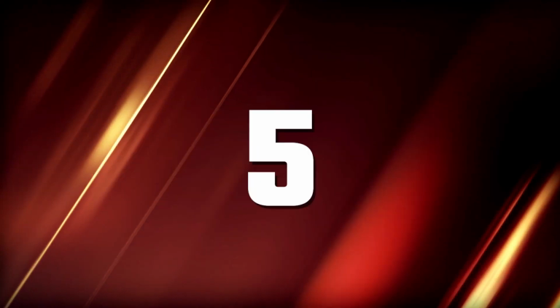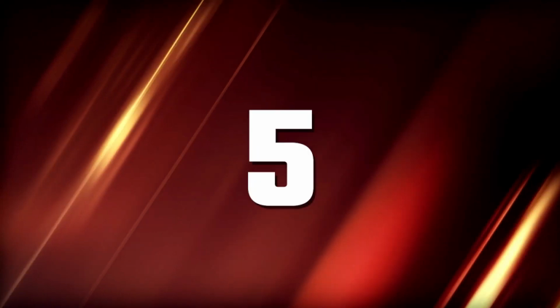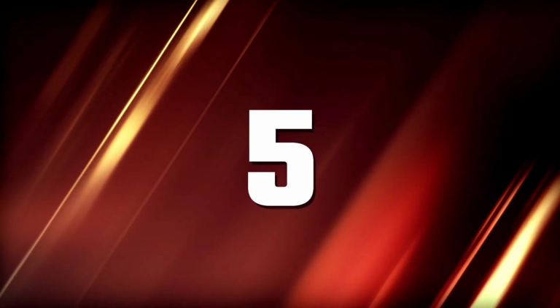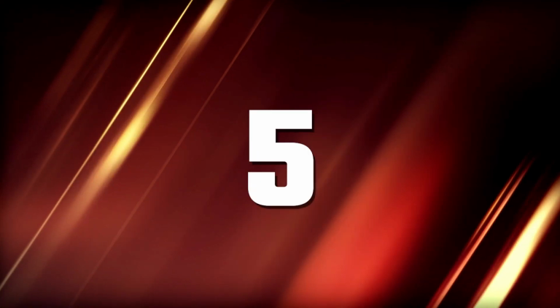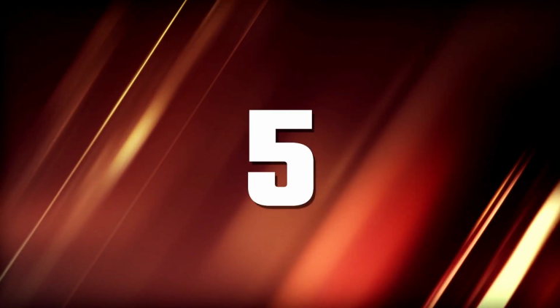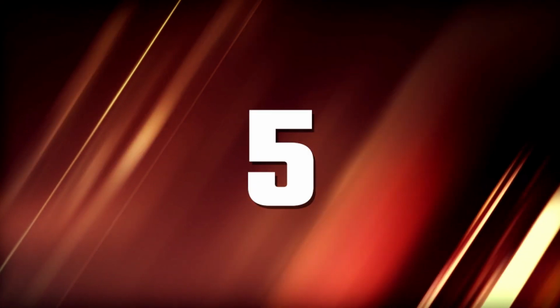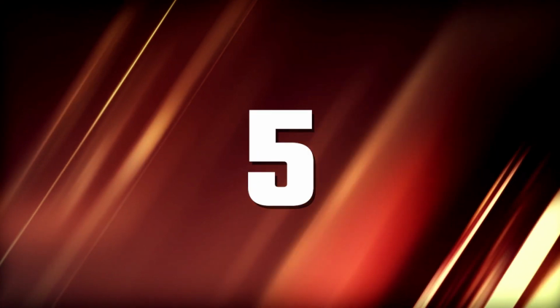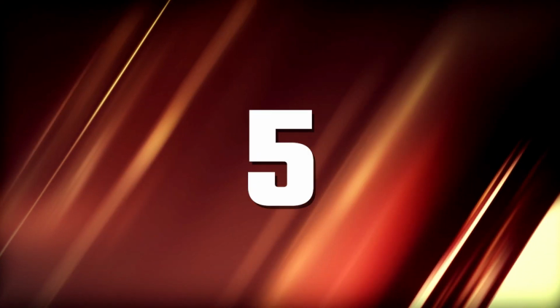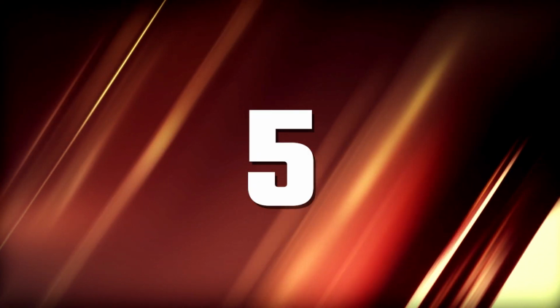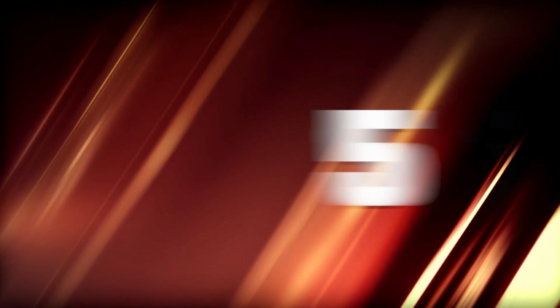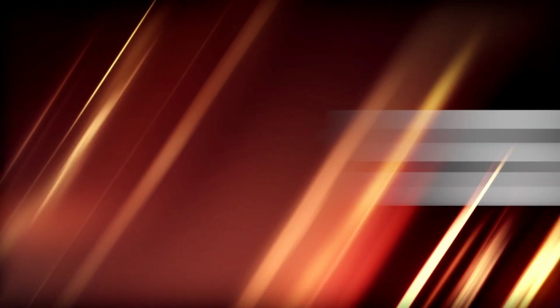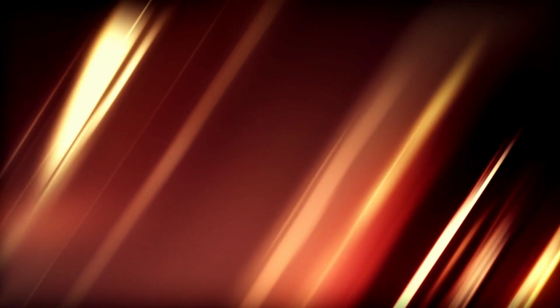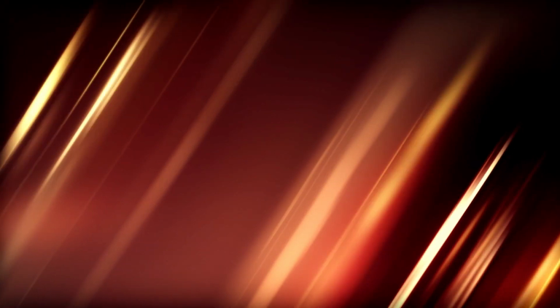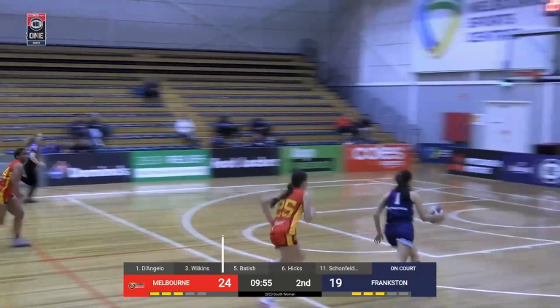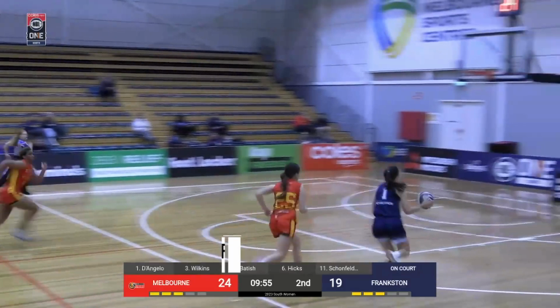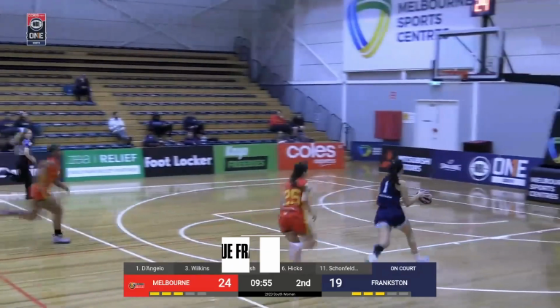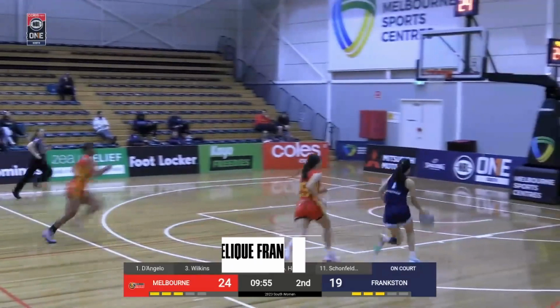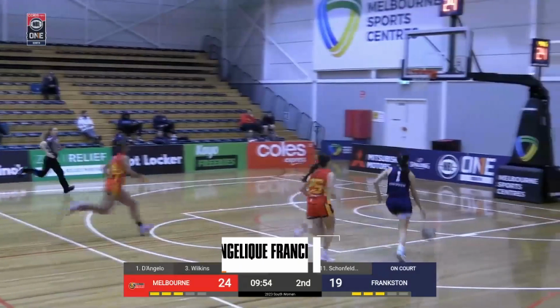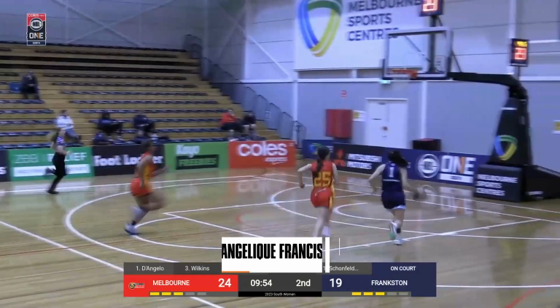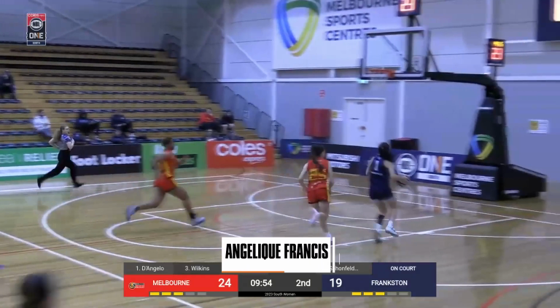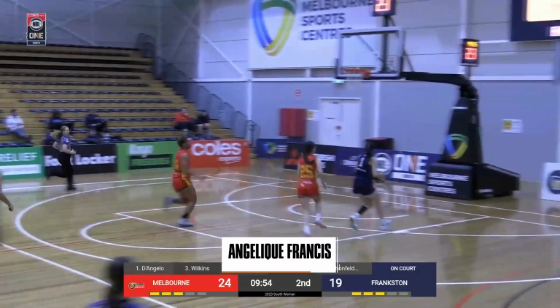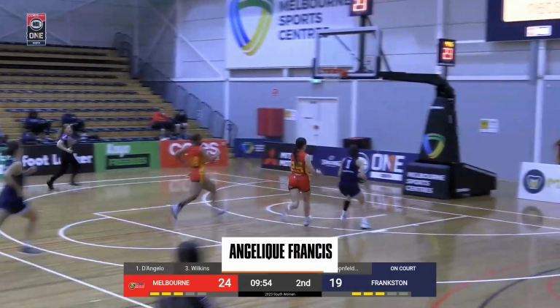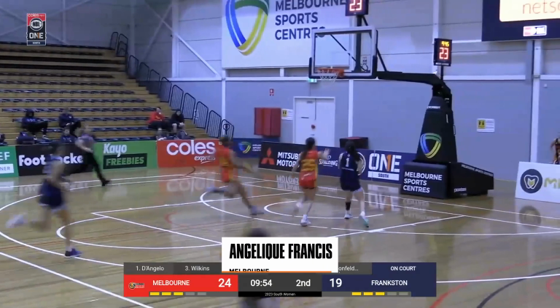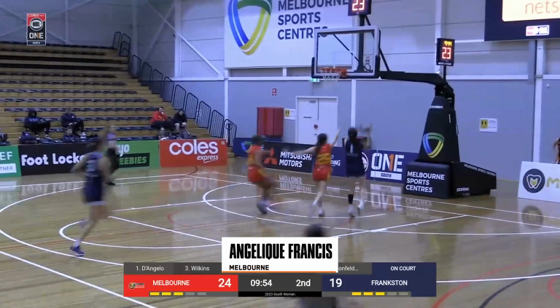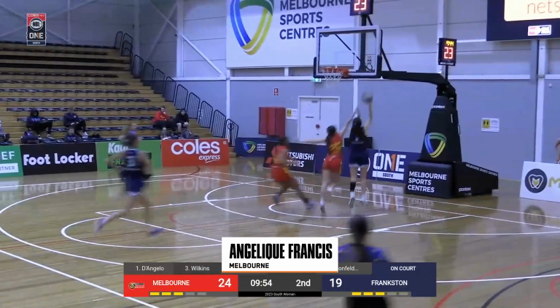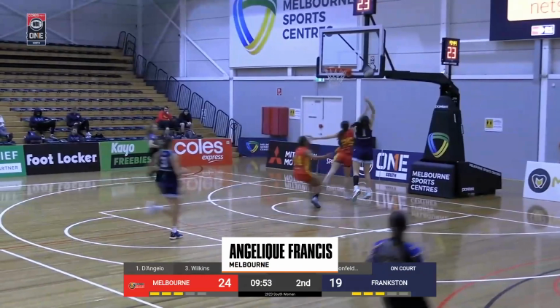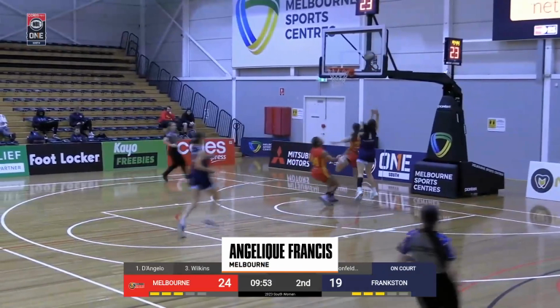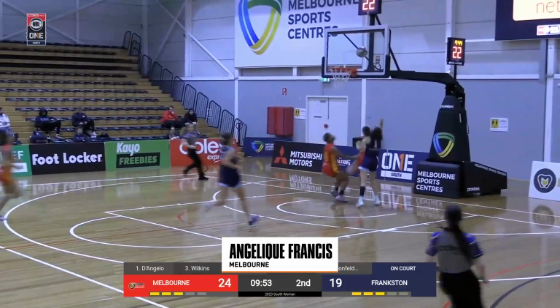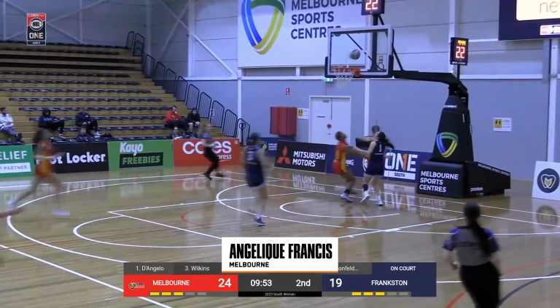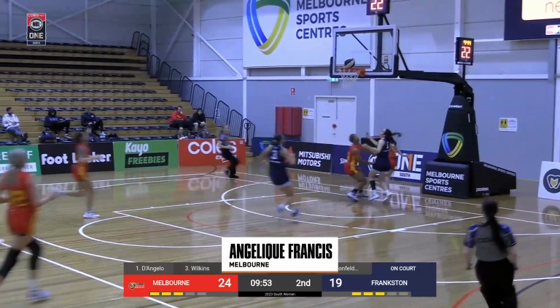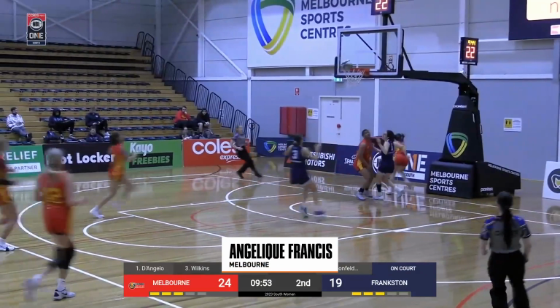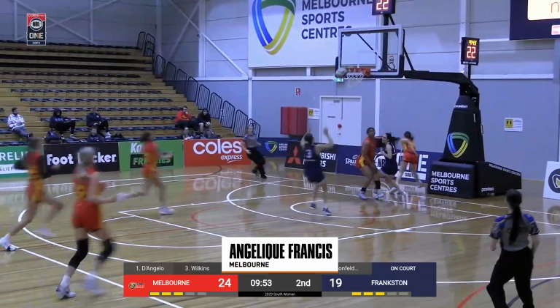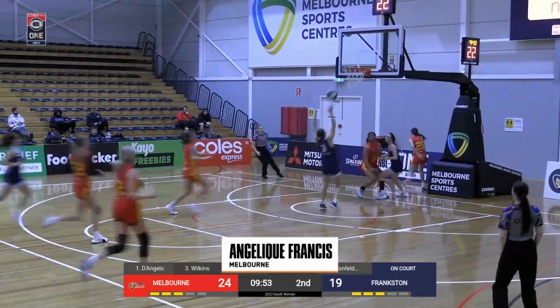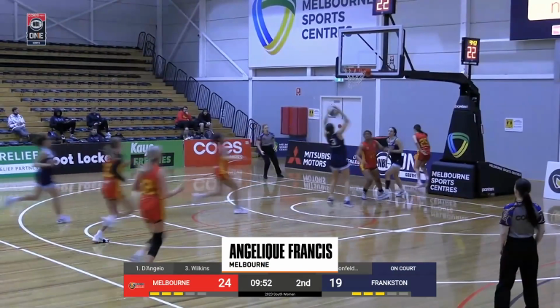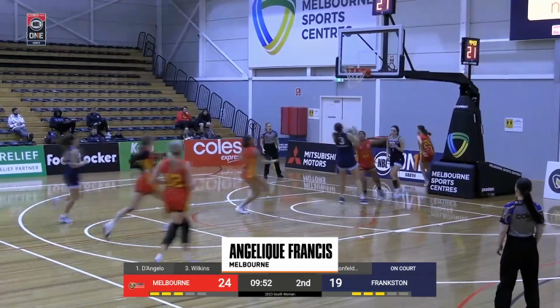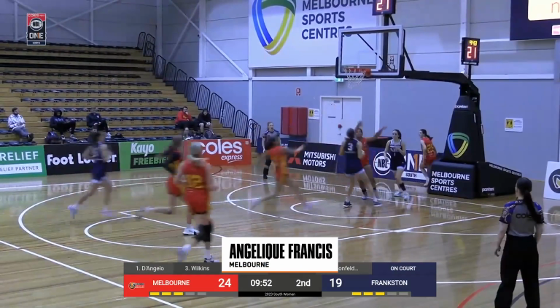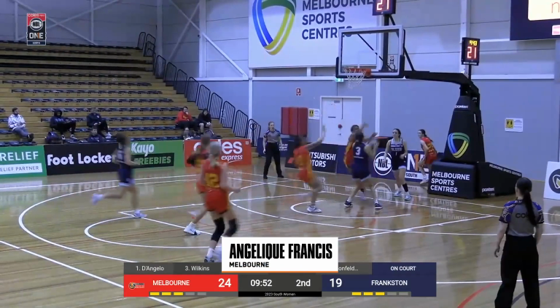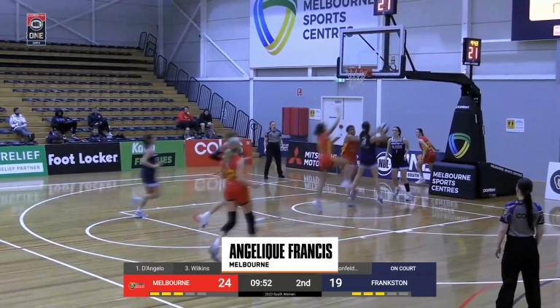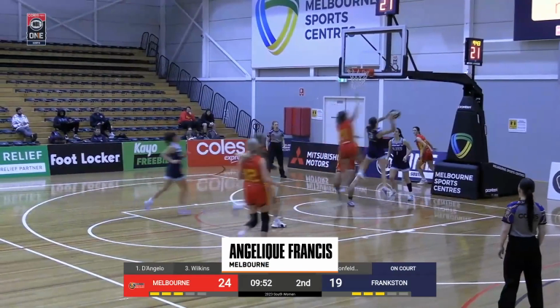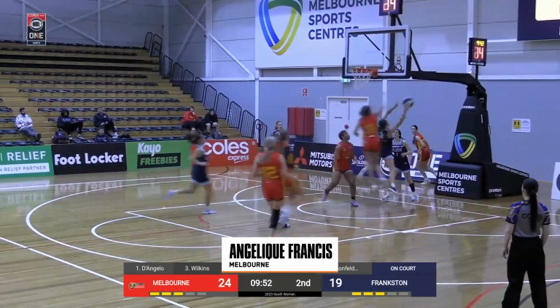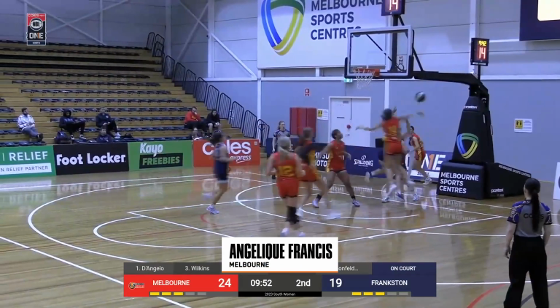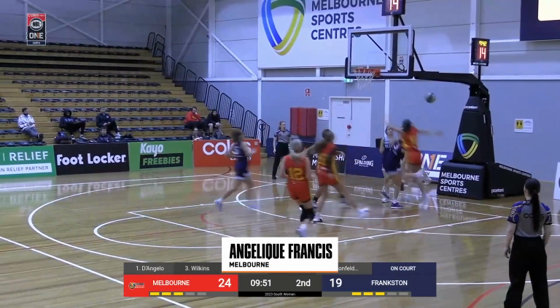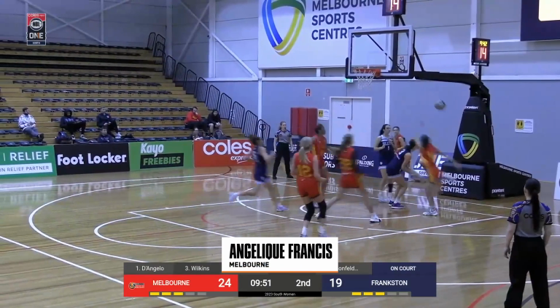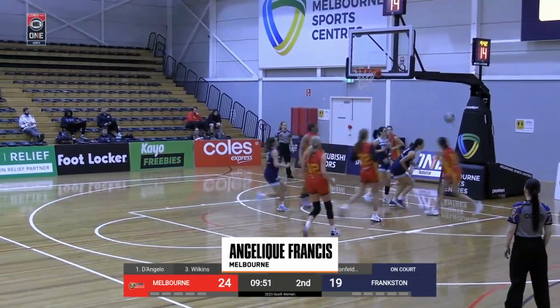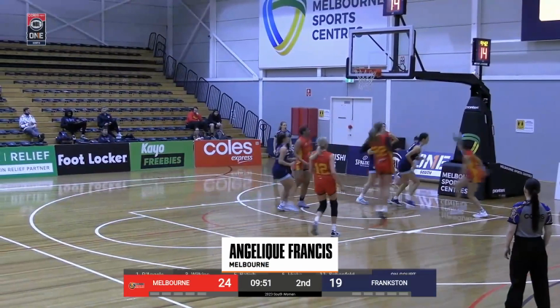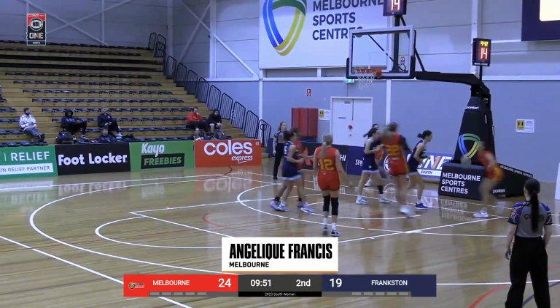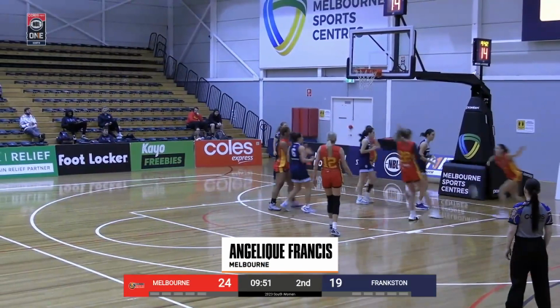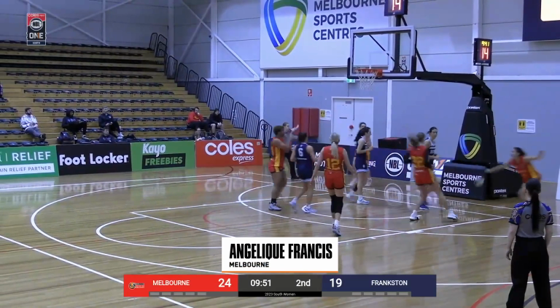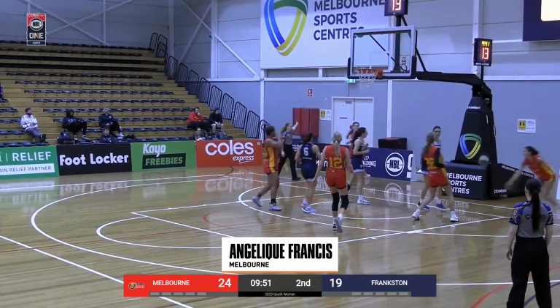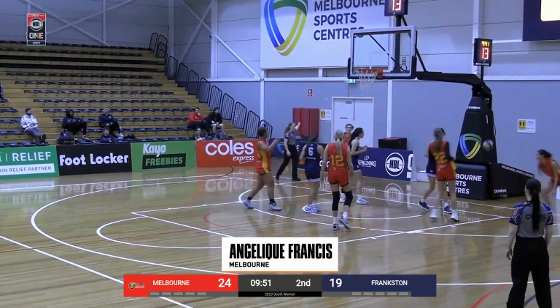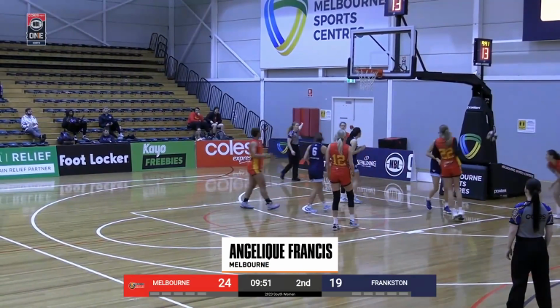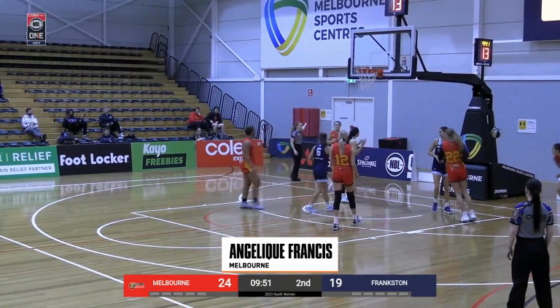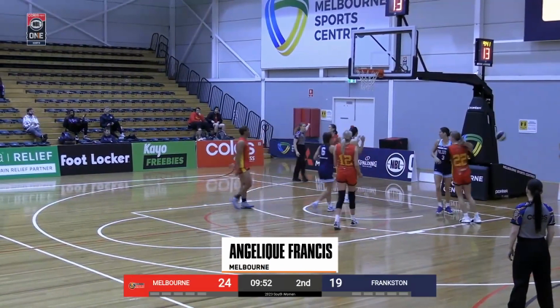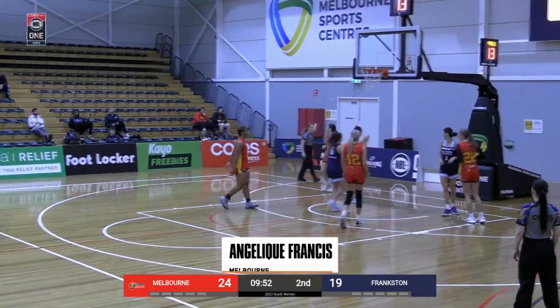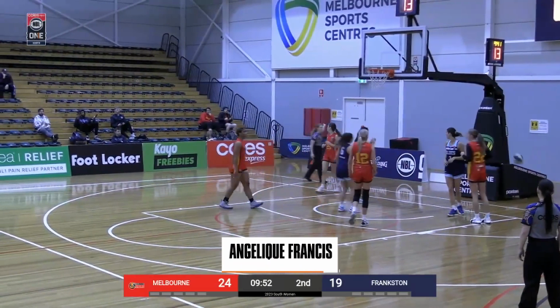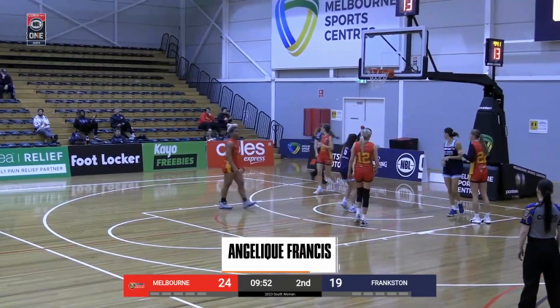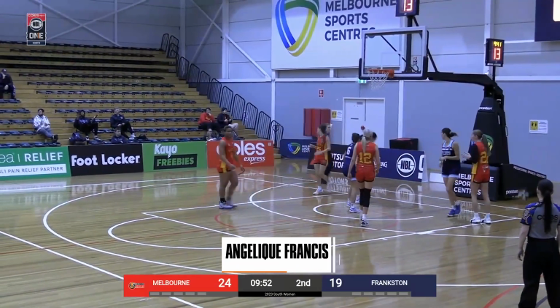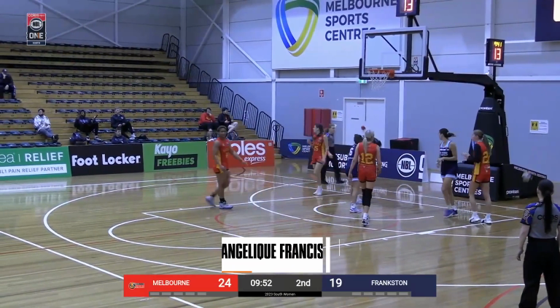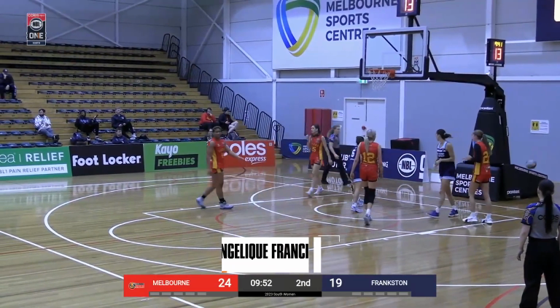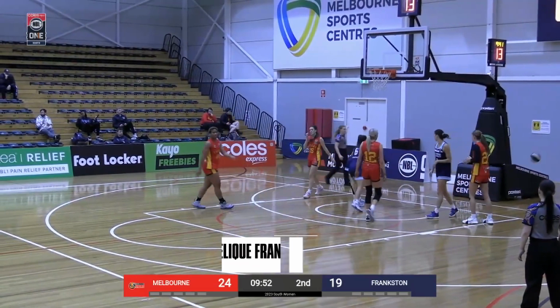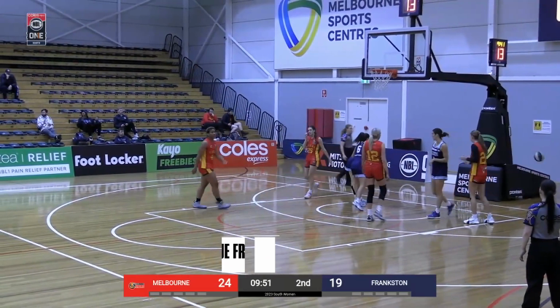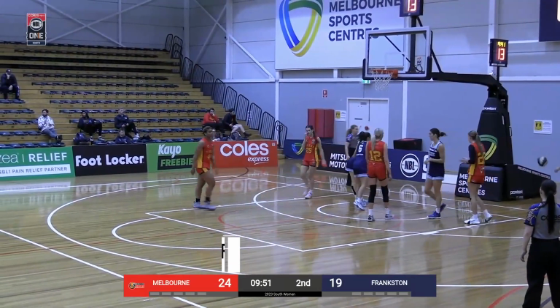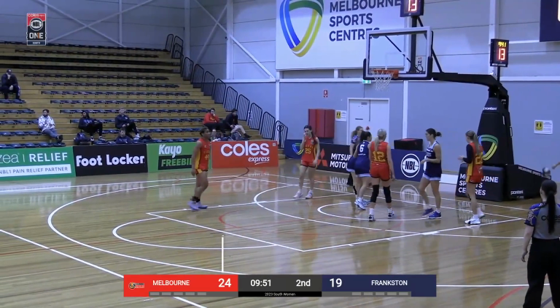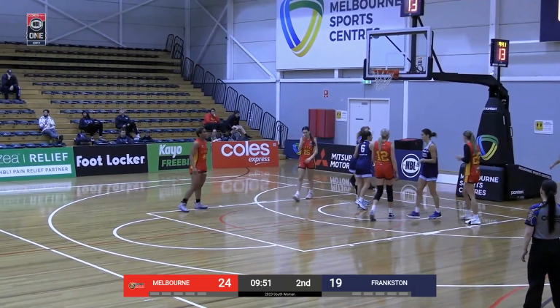Coming in at number 5, Angelique Francis from Melbourne Tigers with a huge chase-down block. No easy baskets here.